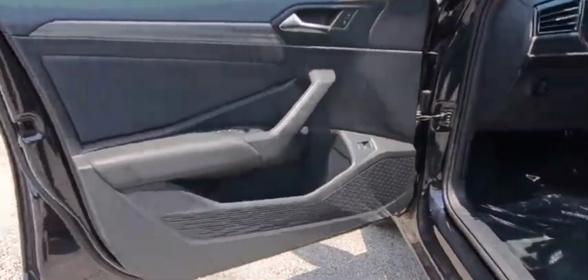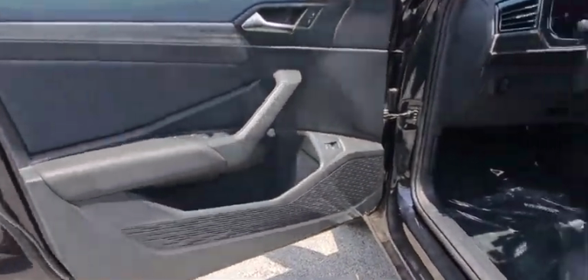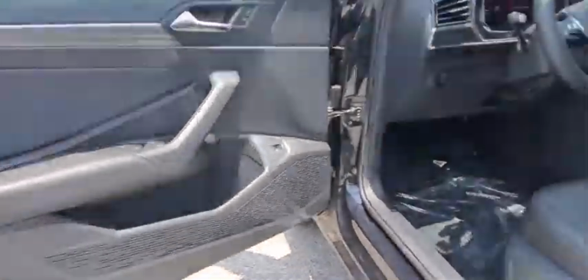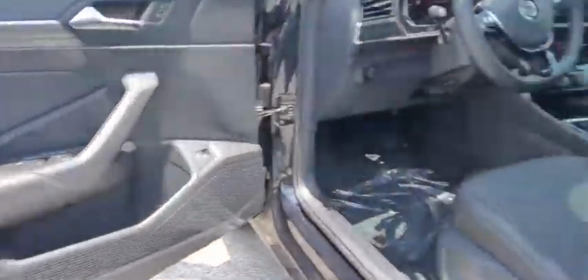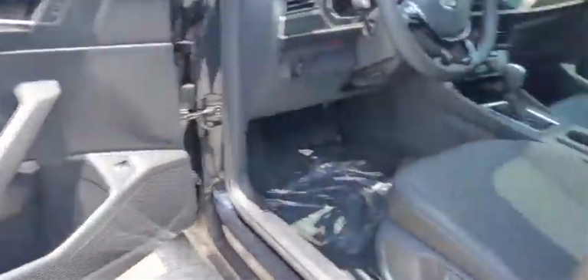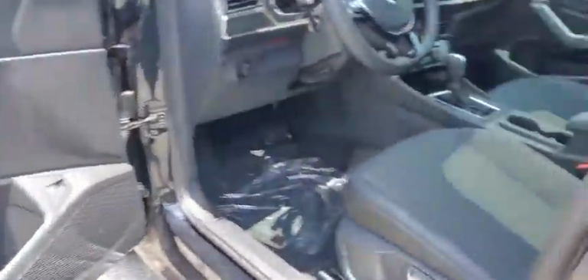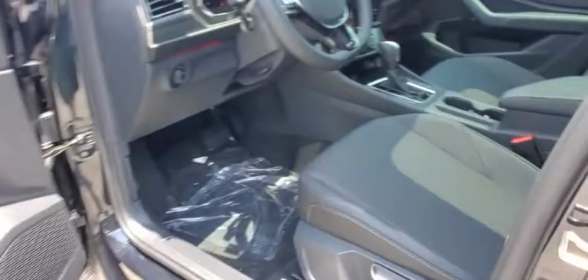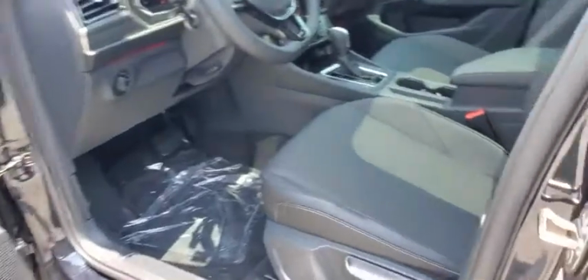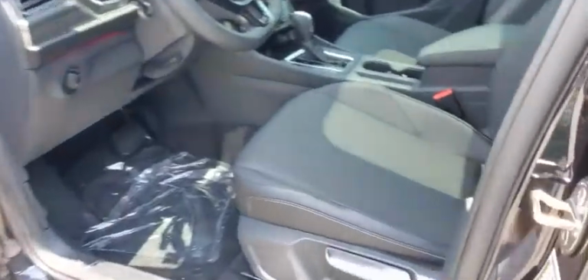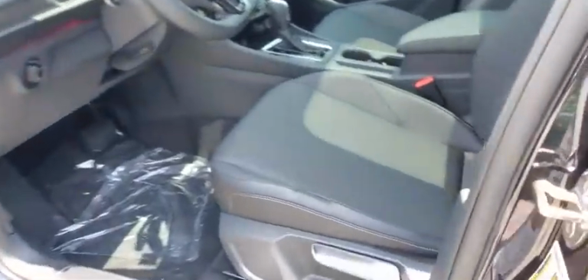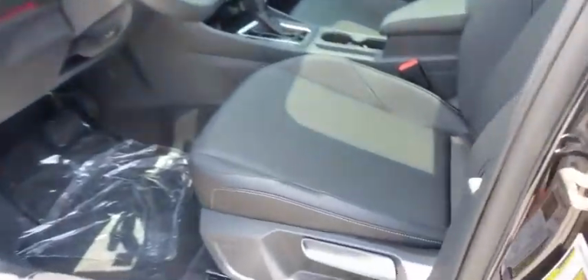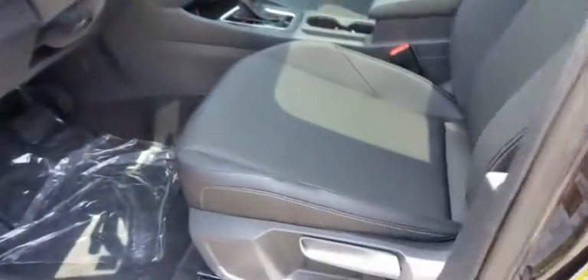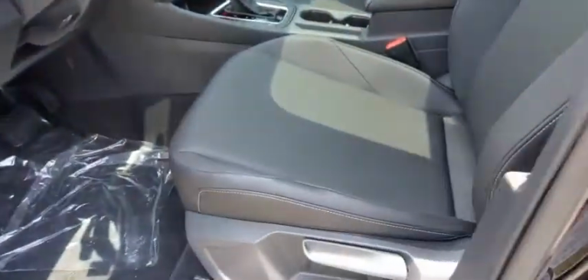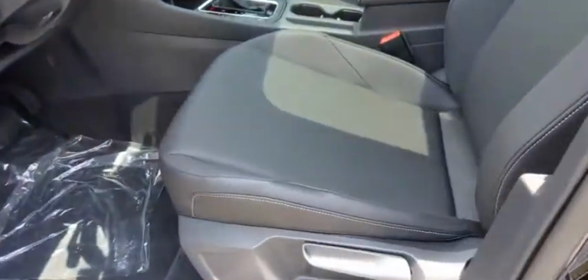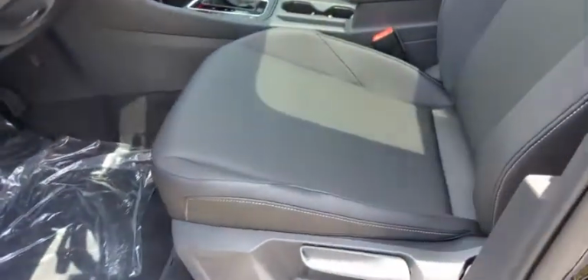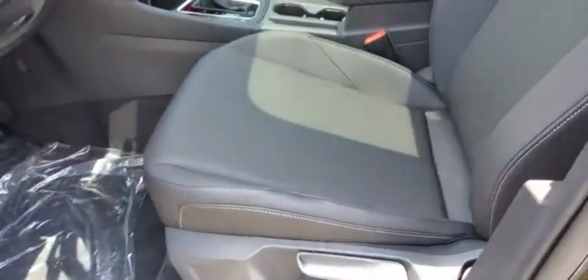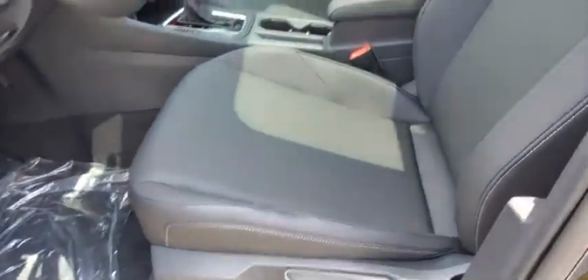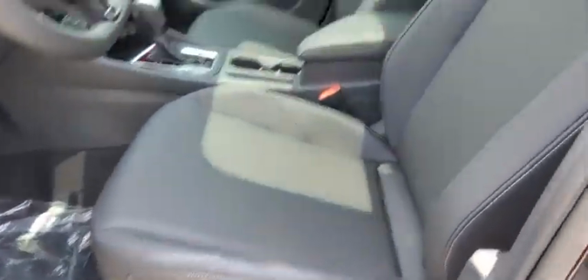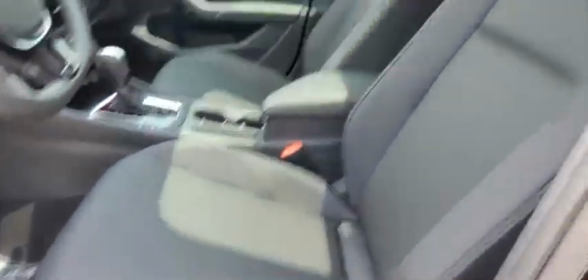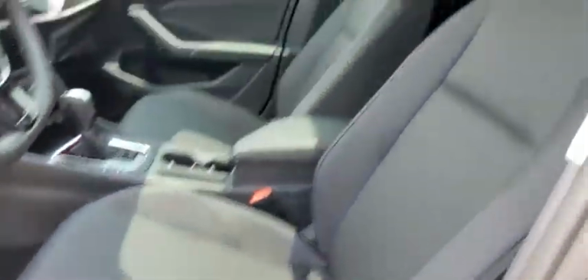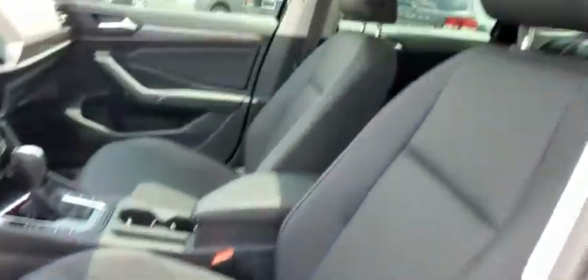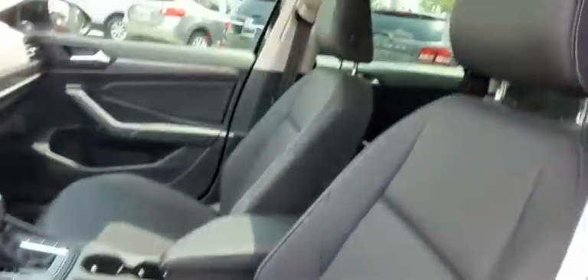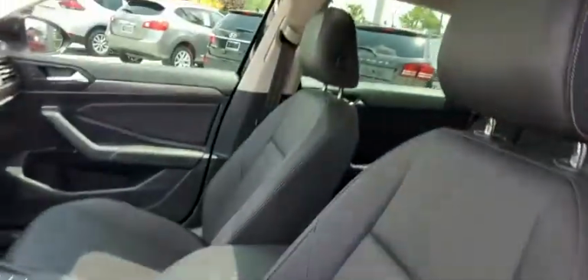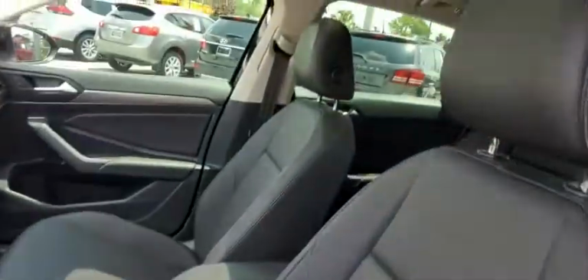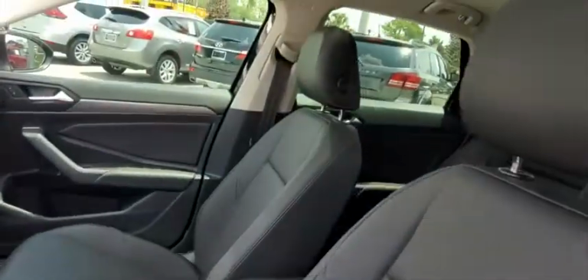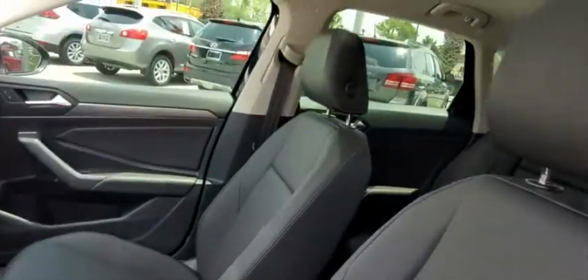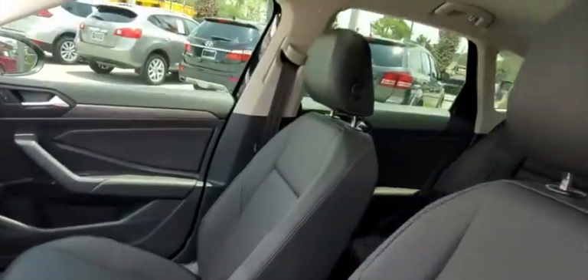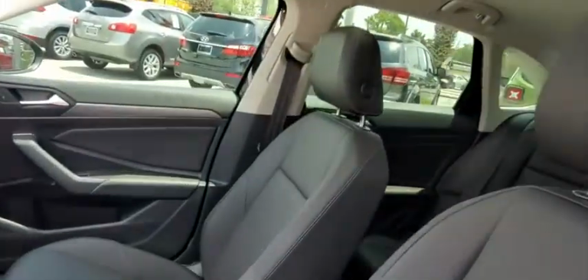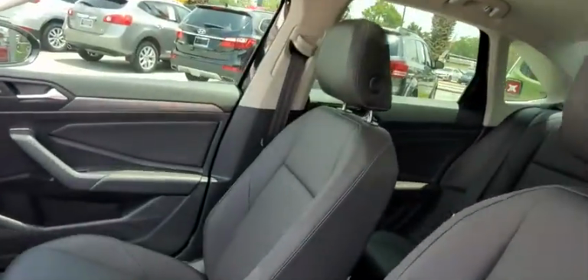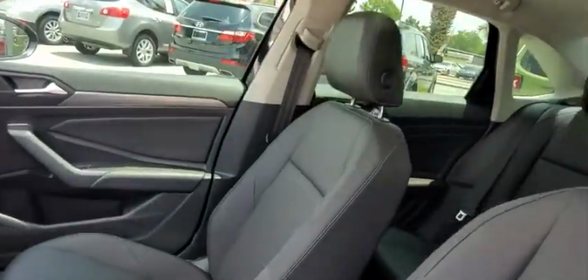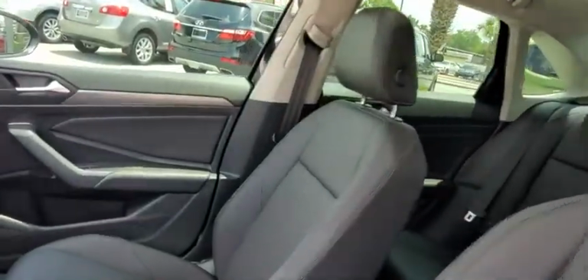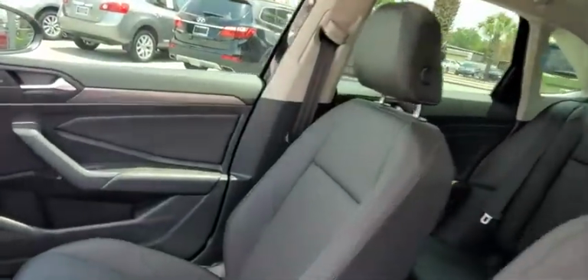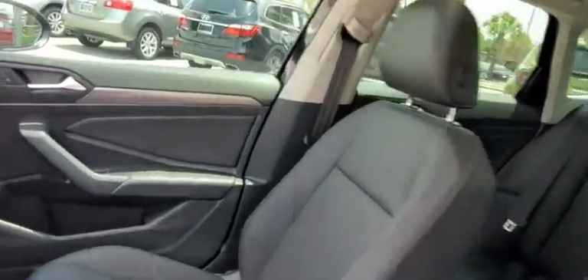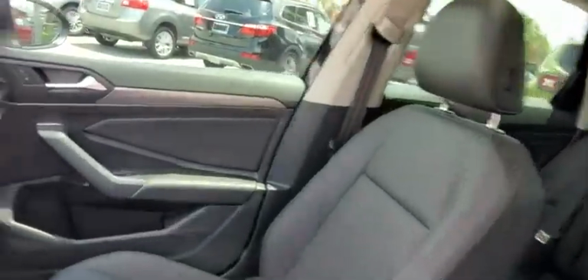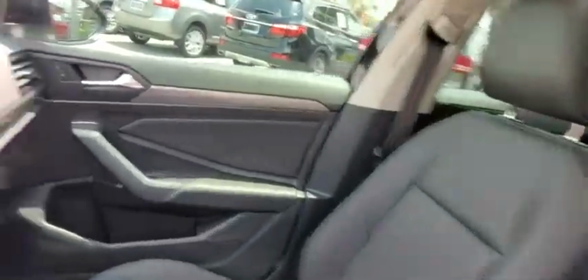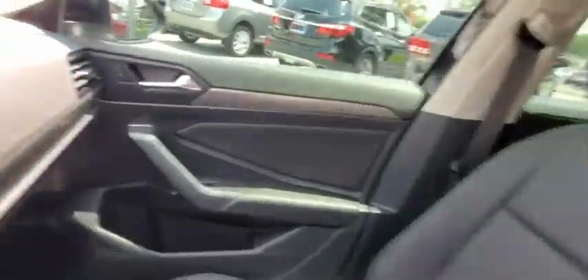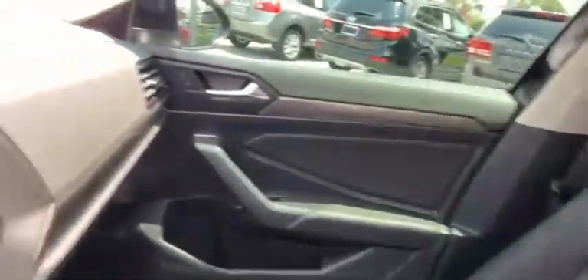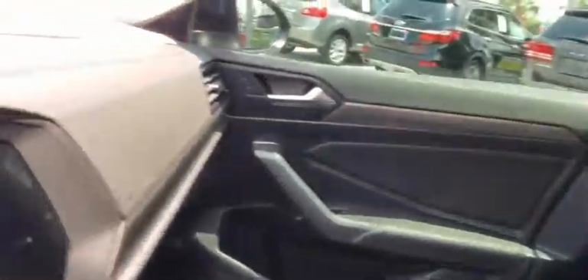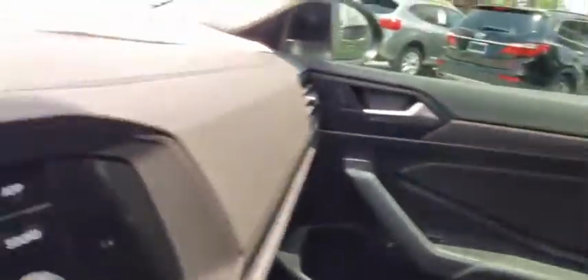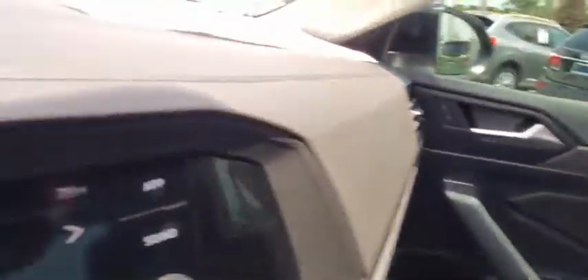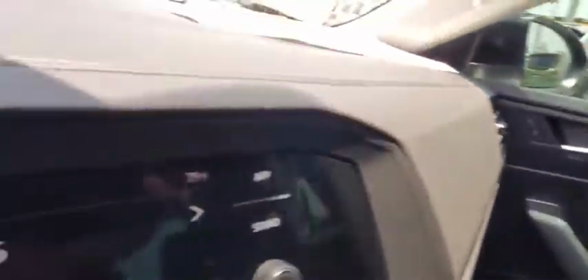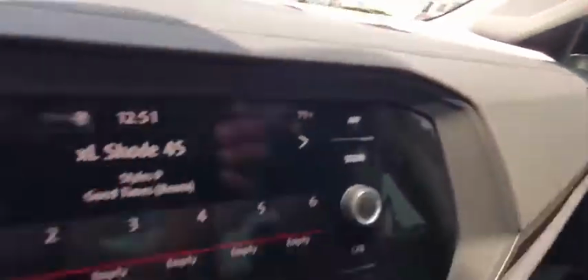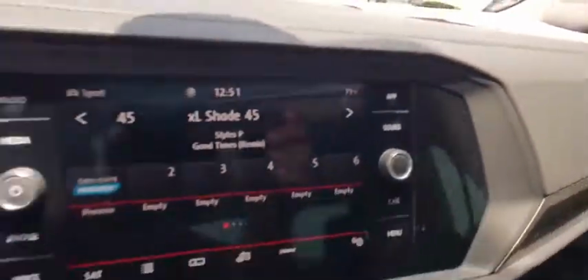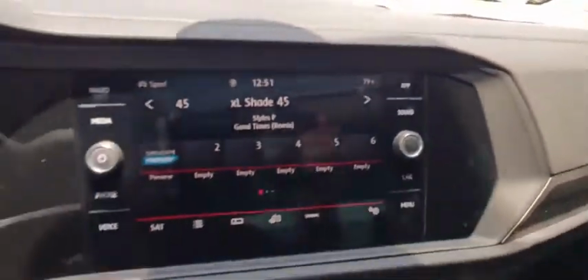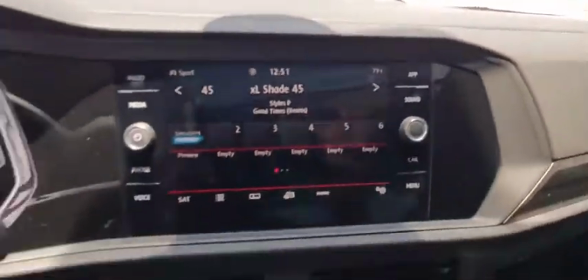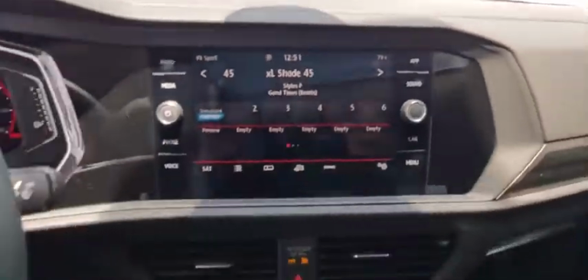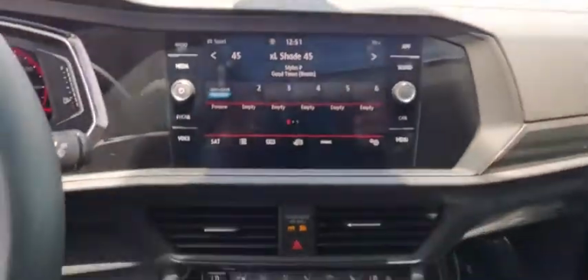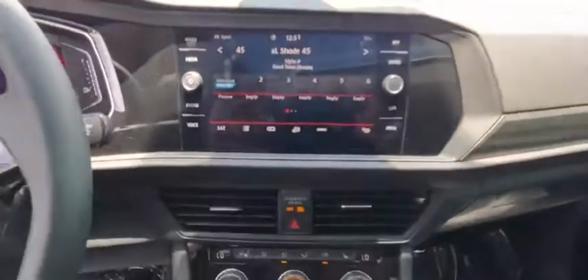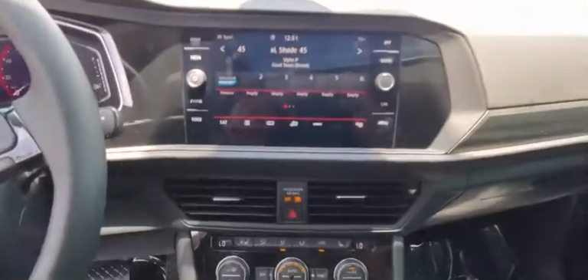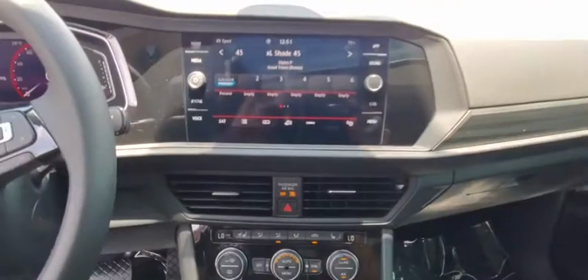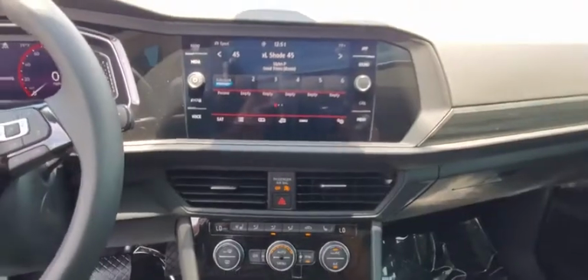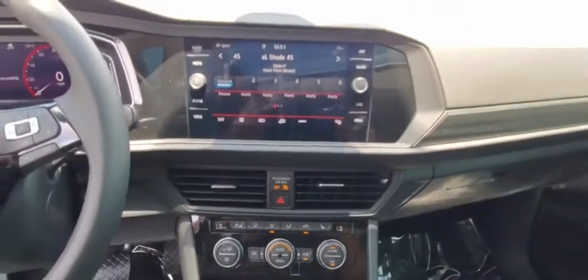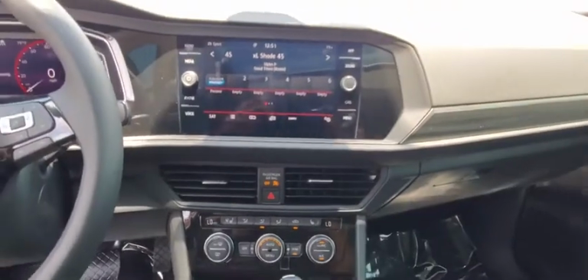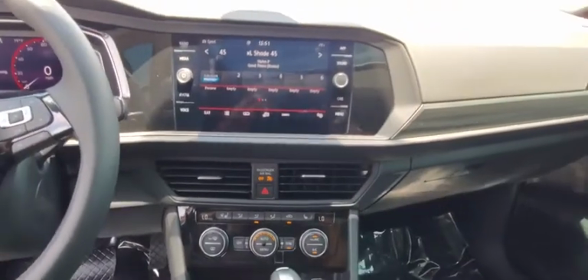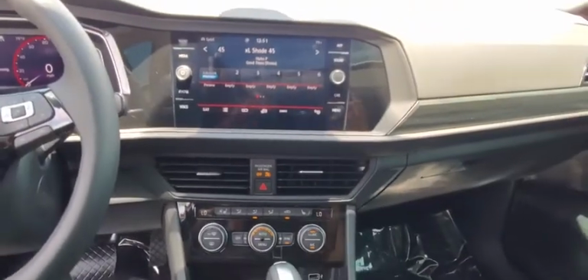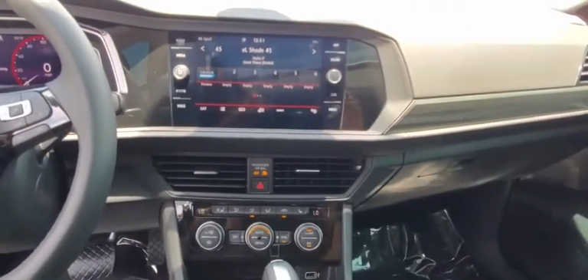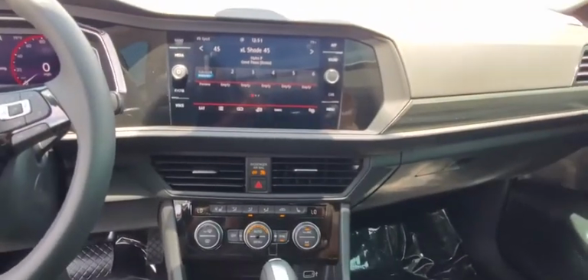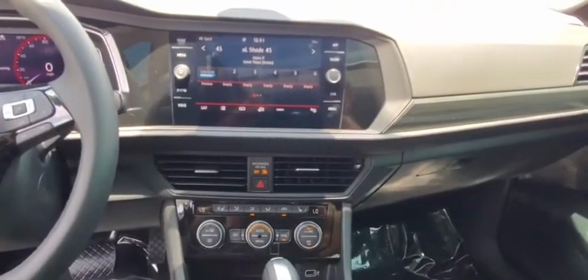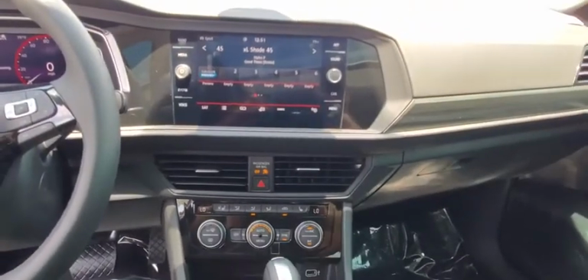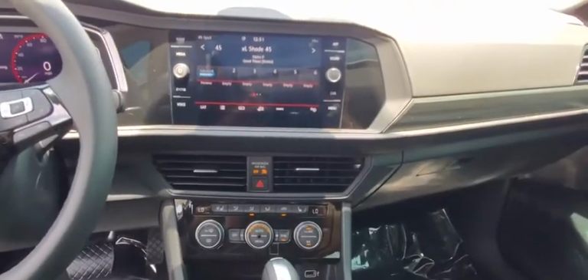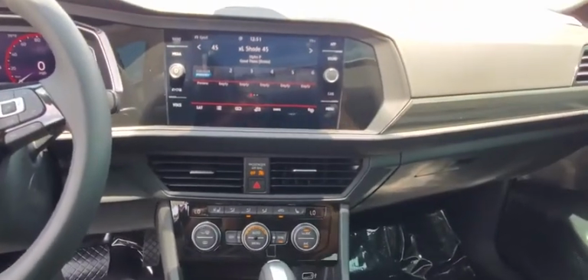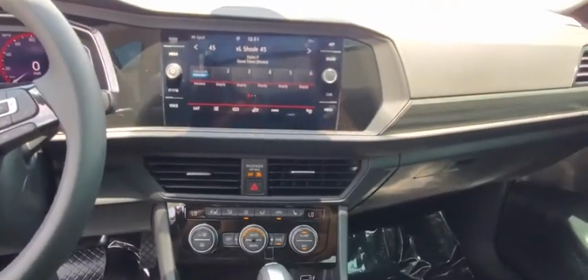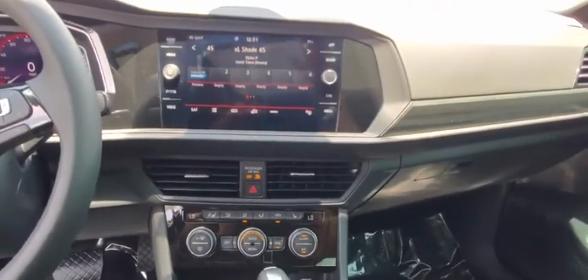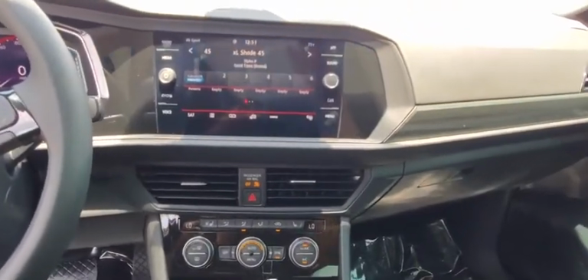Front bucket seats. Front reading lamps. Tilt steering wheel. If you like it online, you'll love it in your driveway. Take it for a spin today.